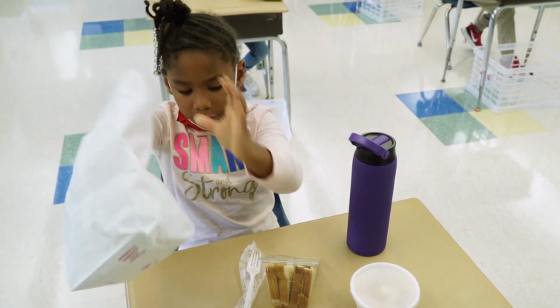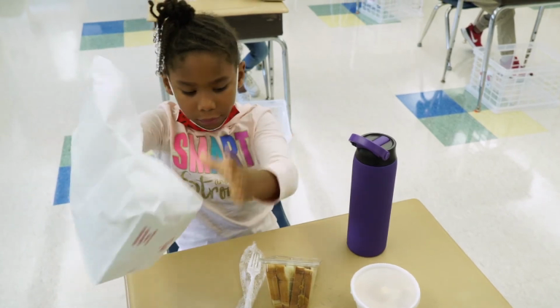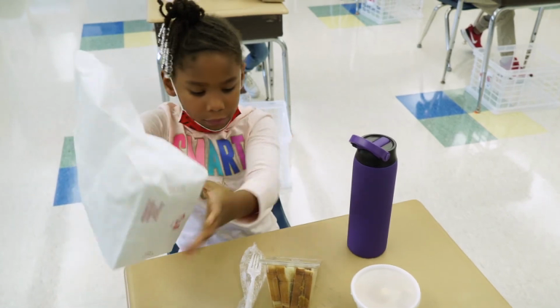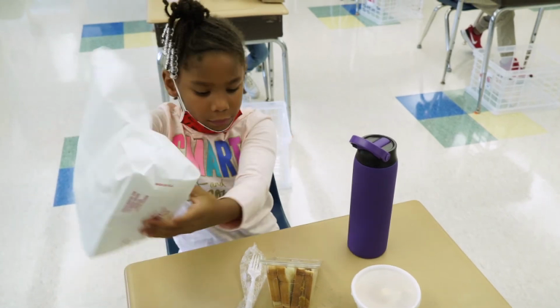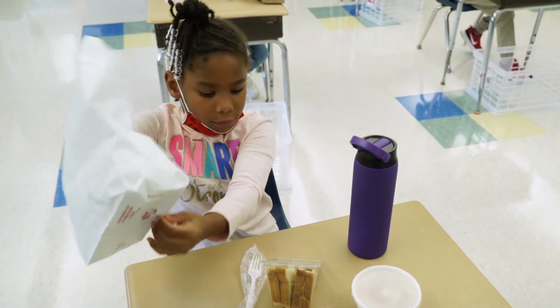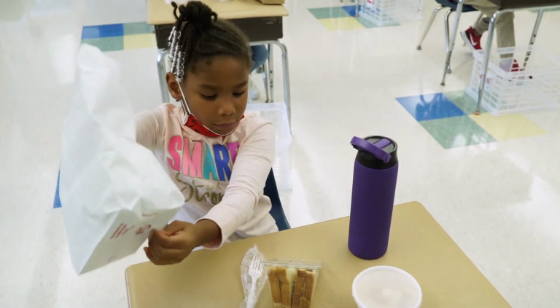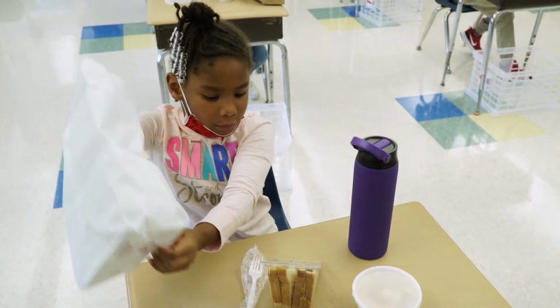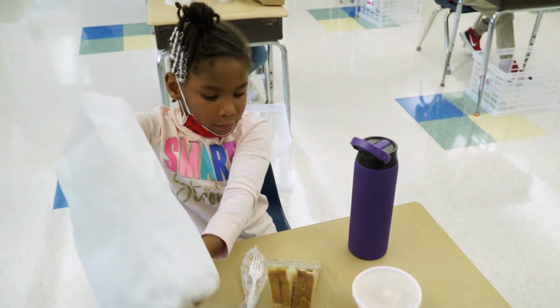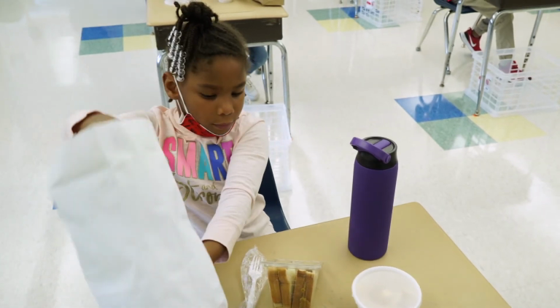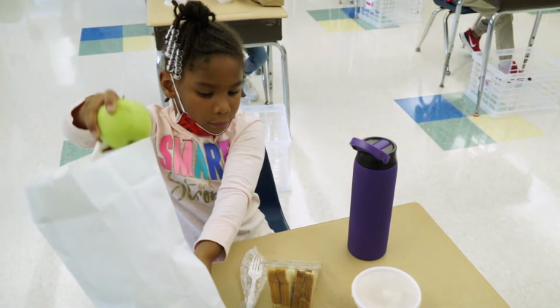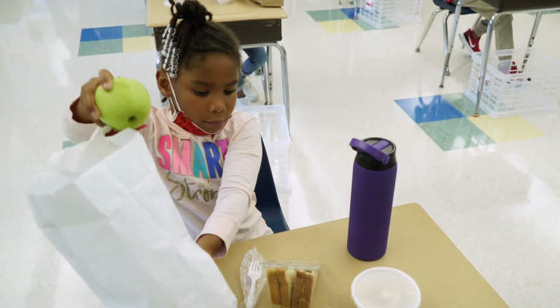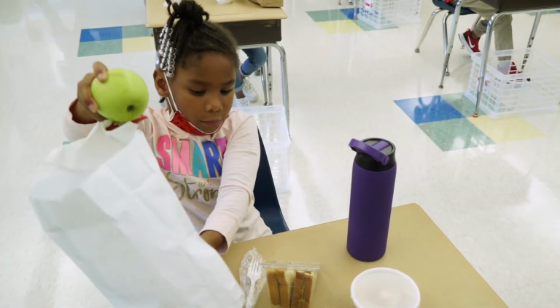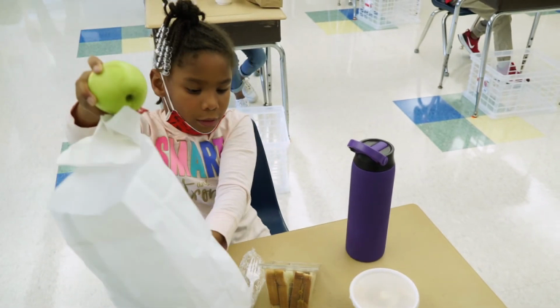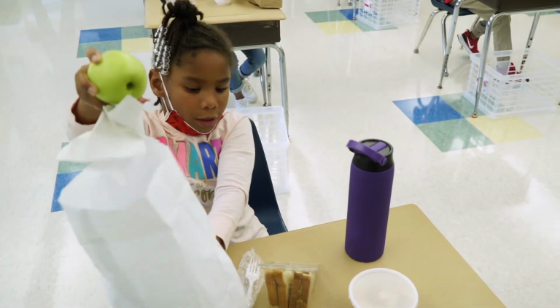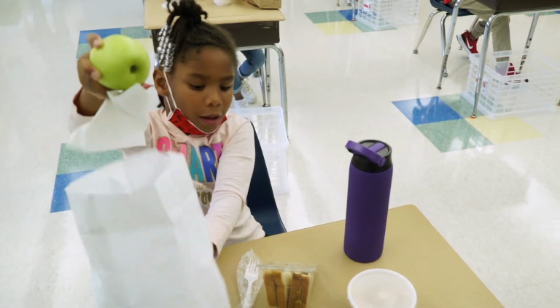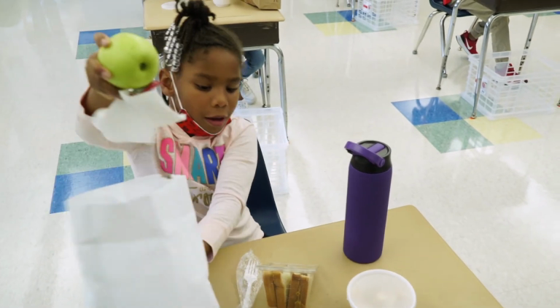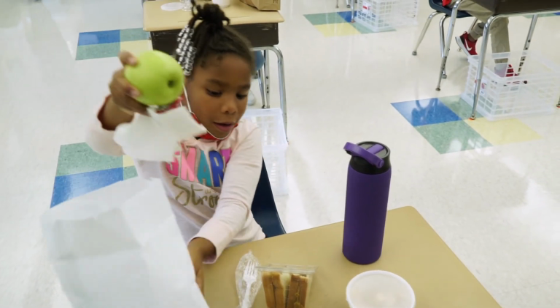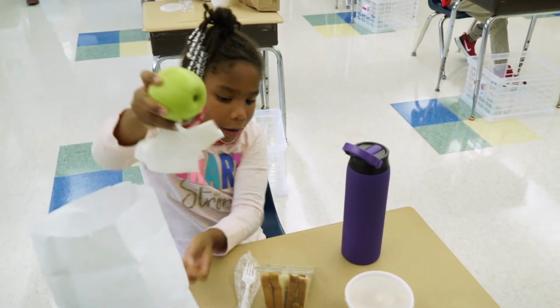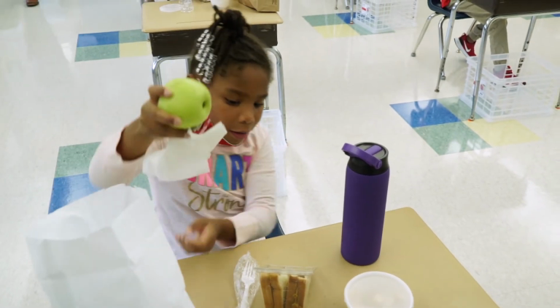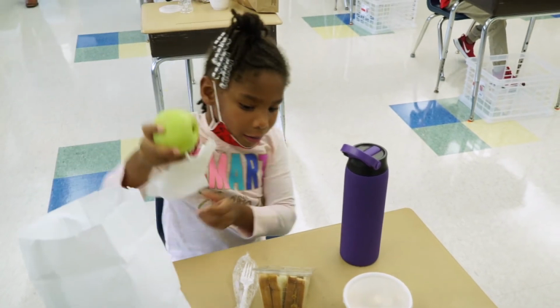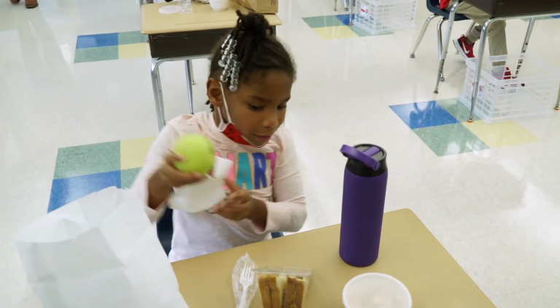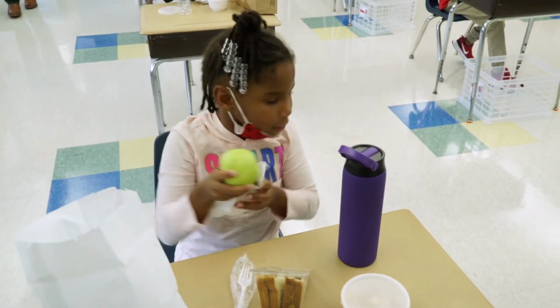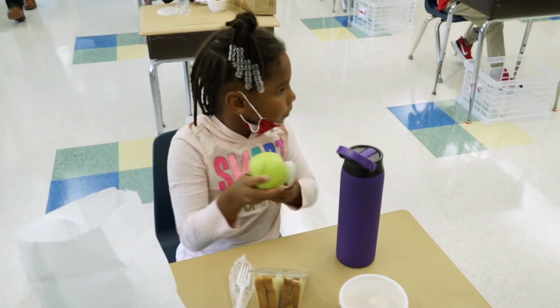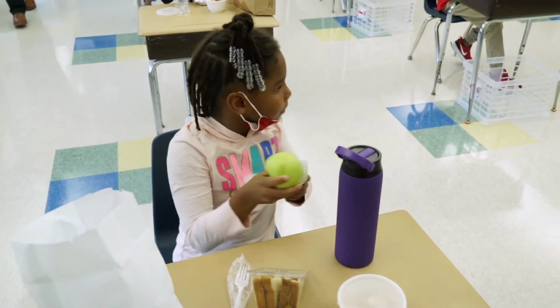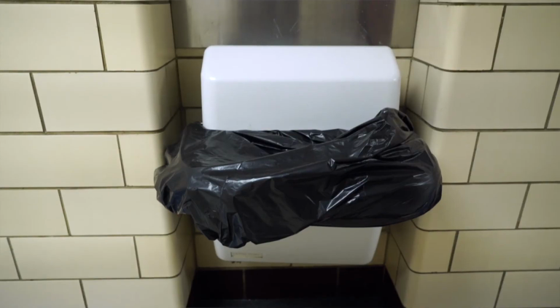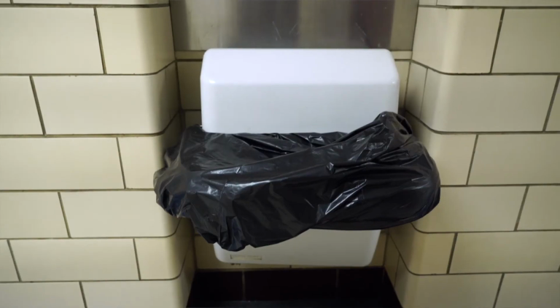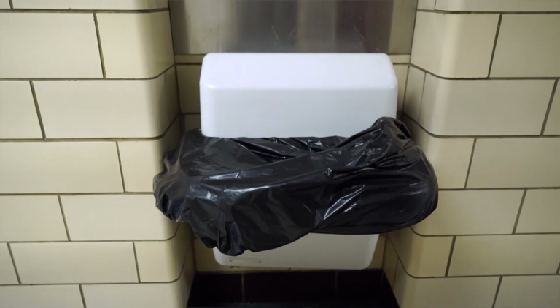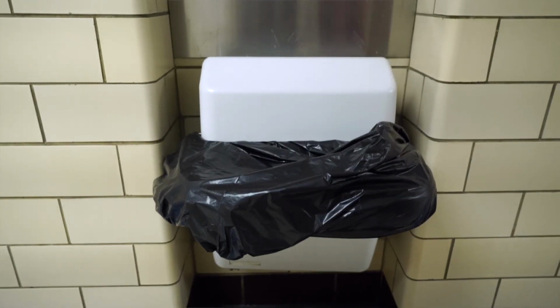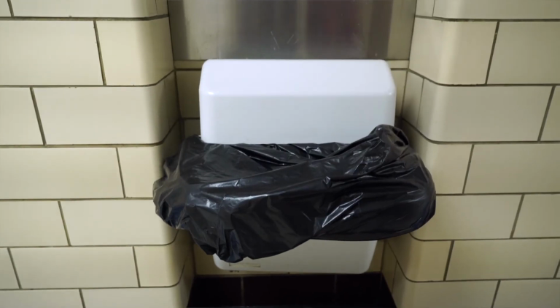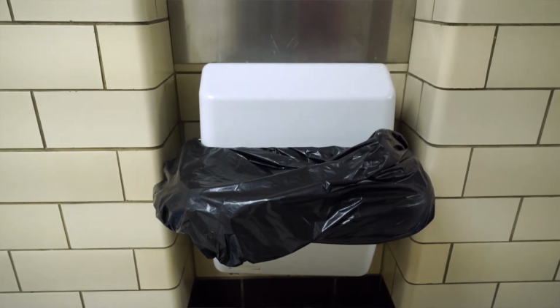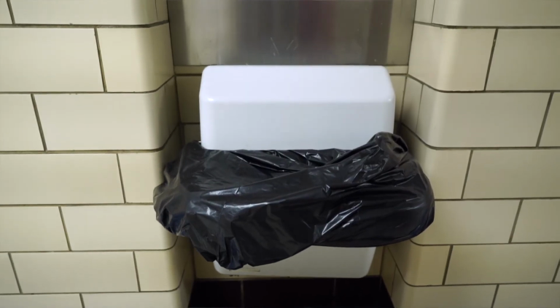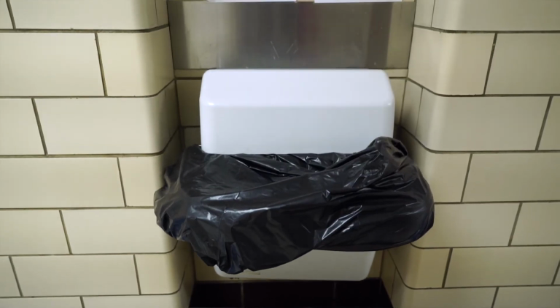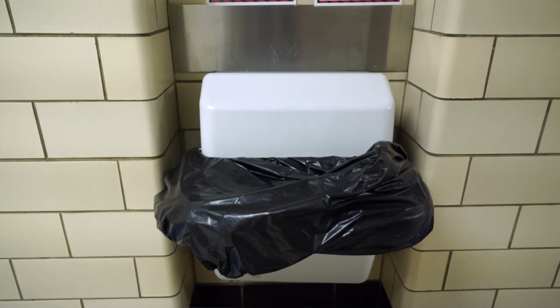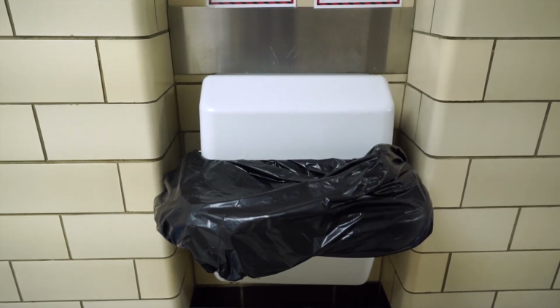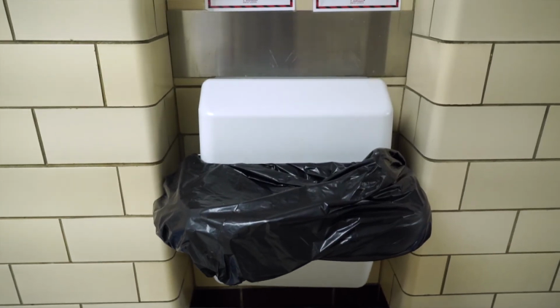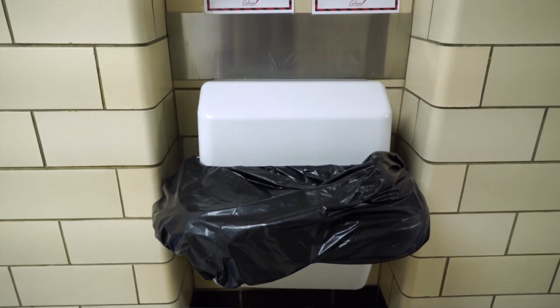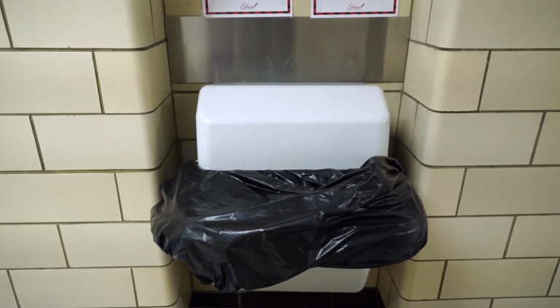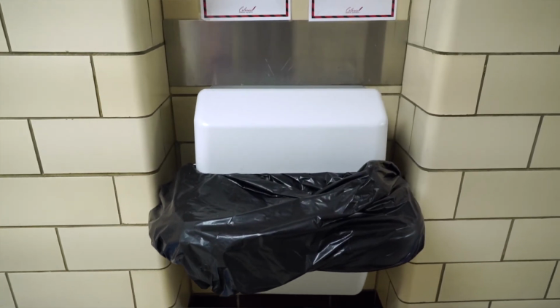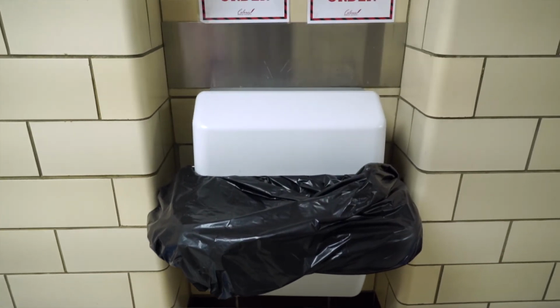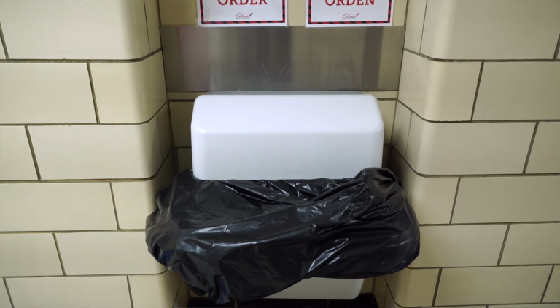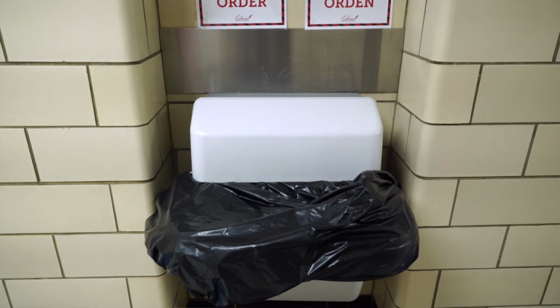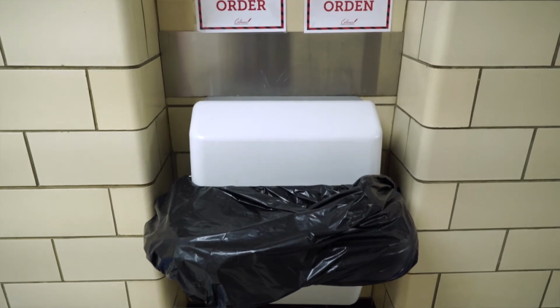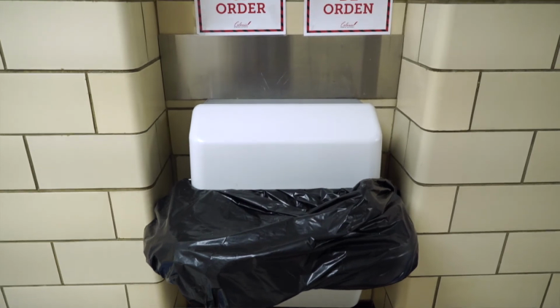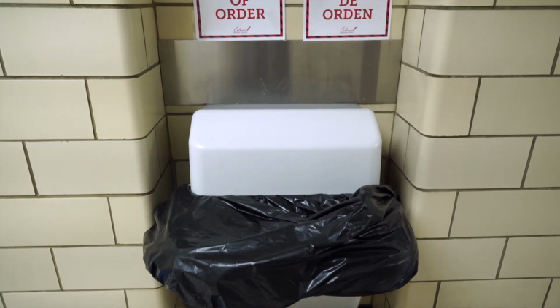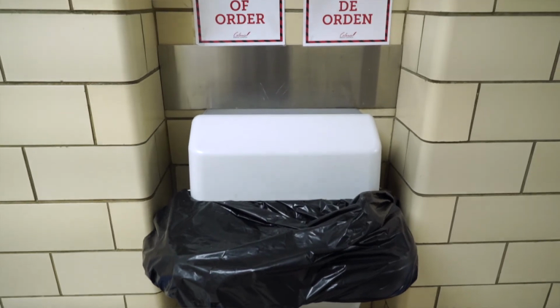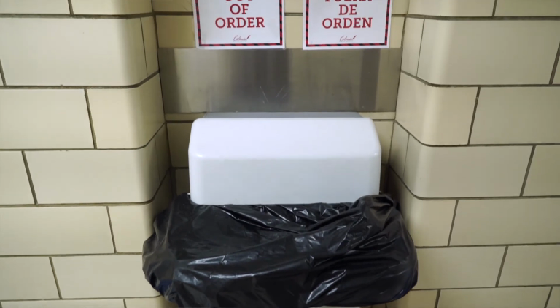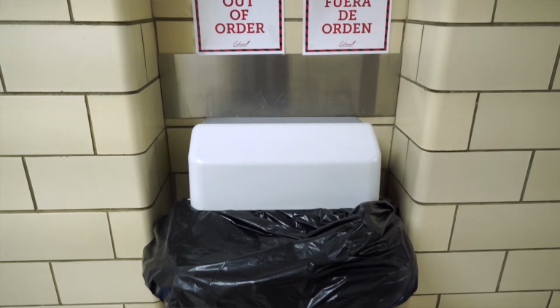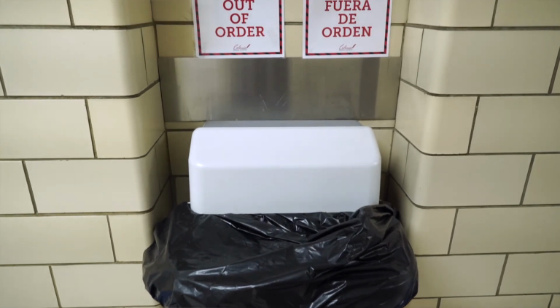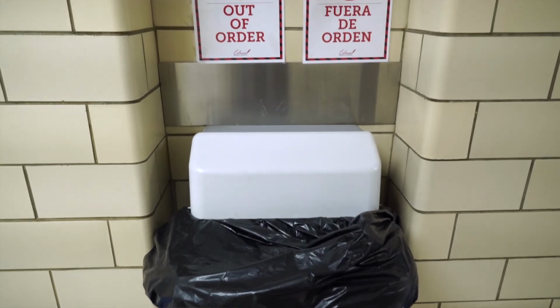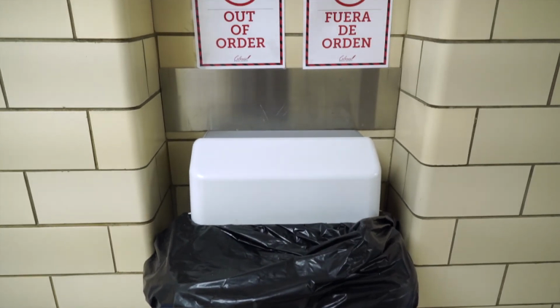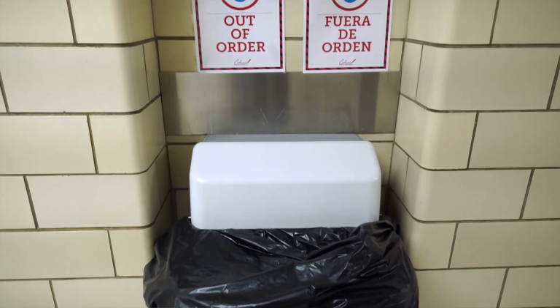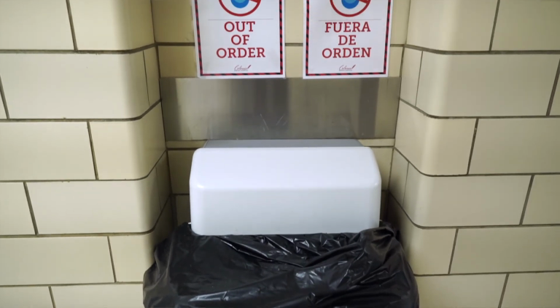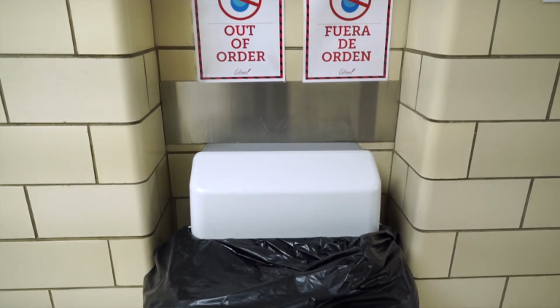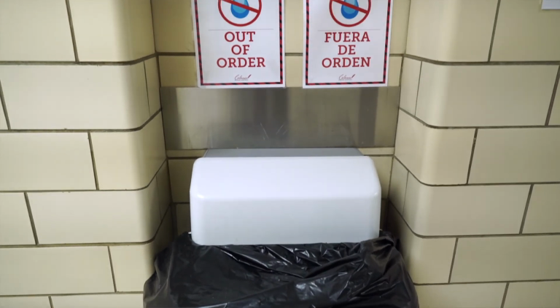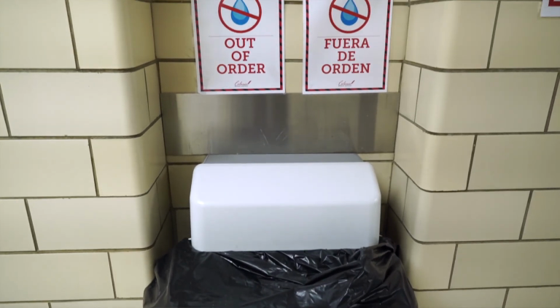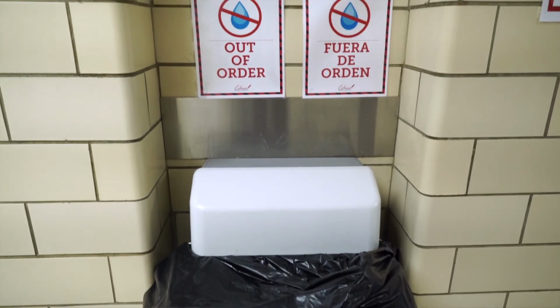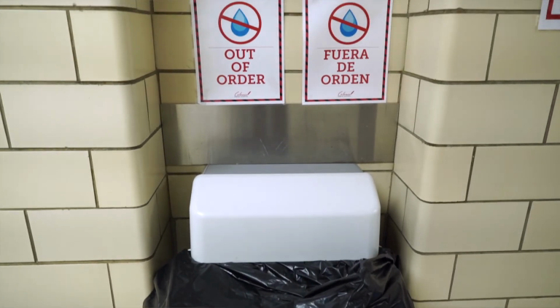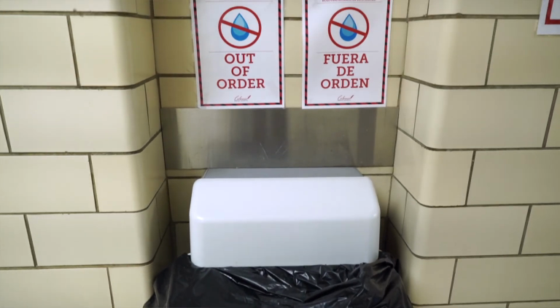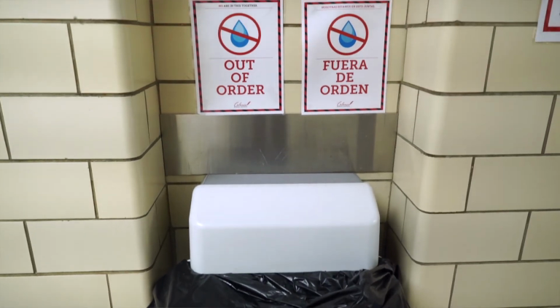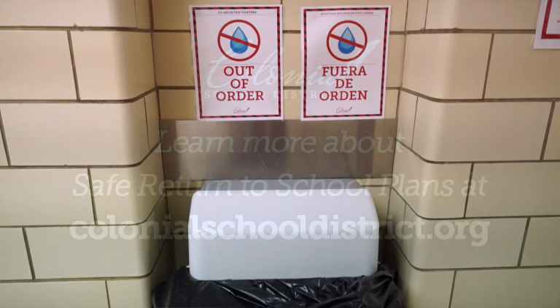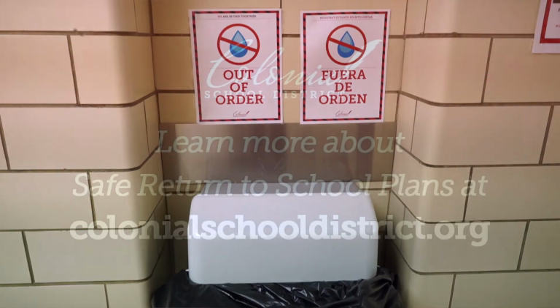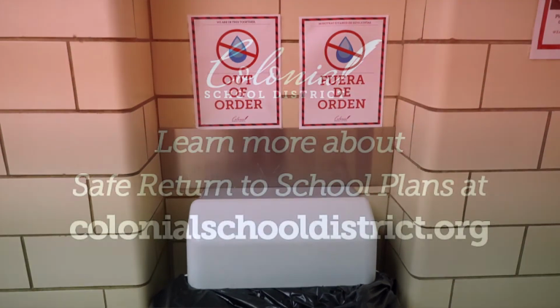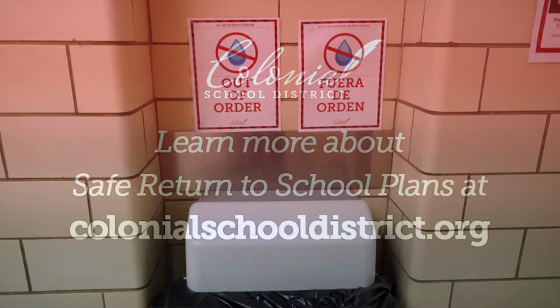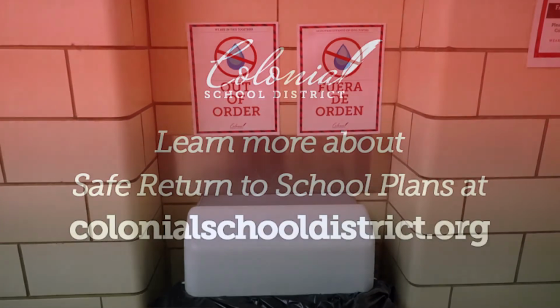If students need more water, it will be provided. For safety reasons, all water fountains will be shut down.